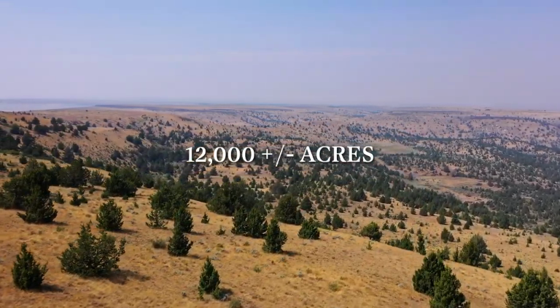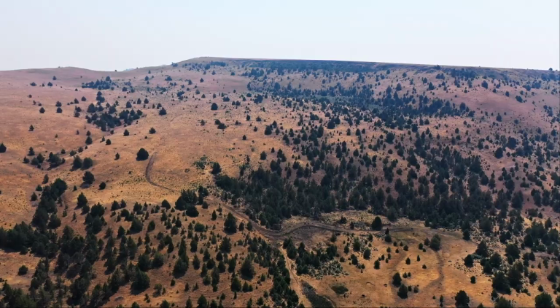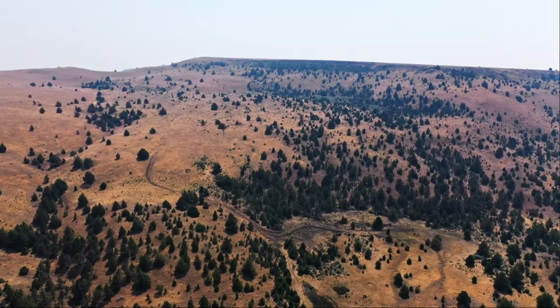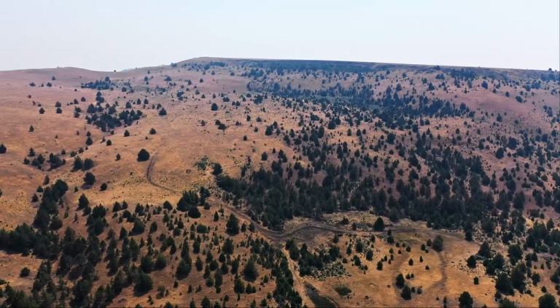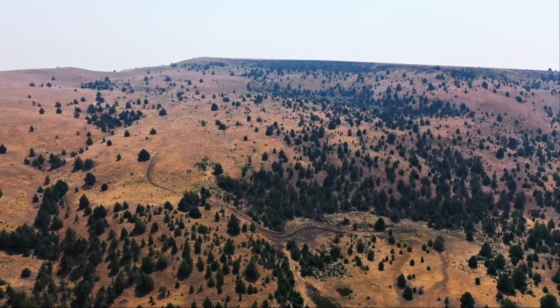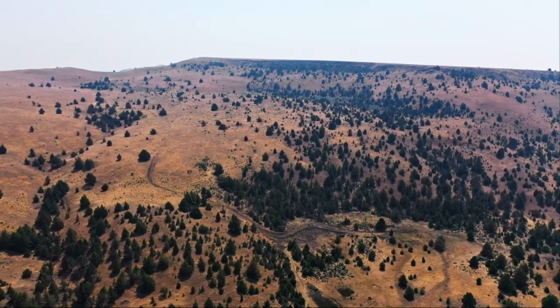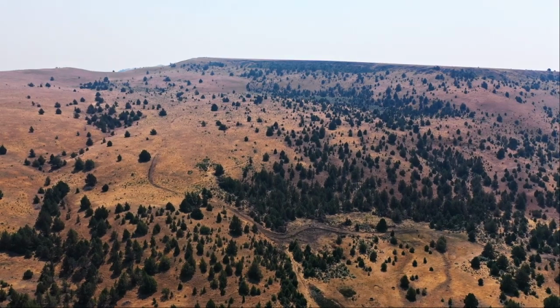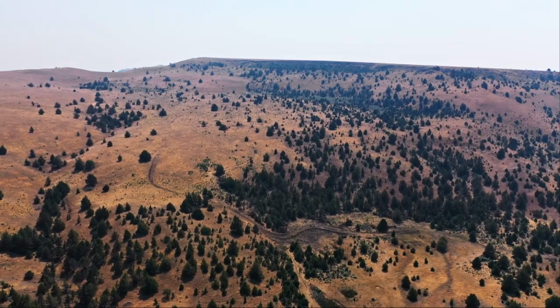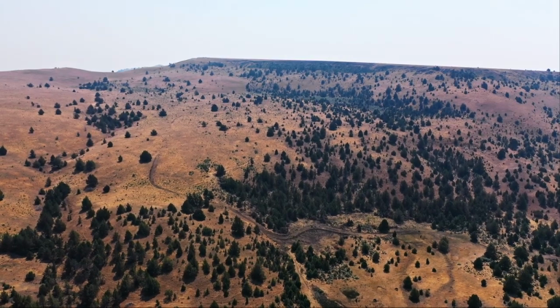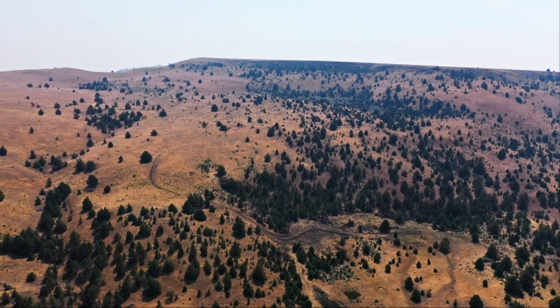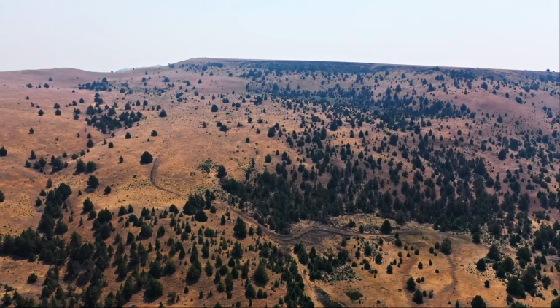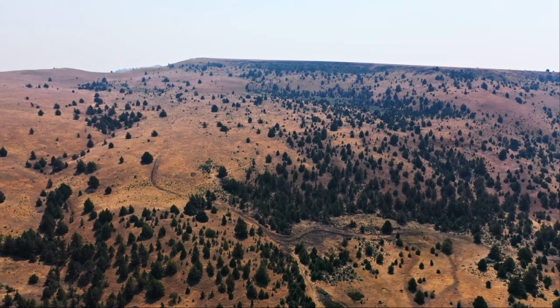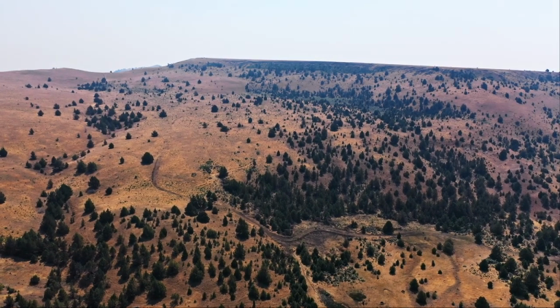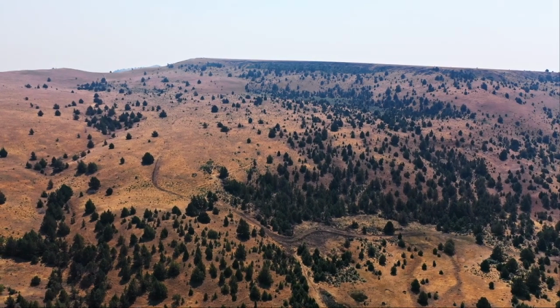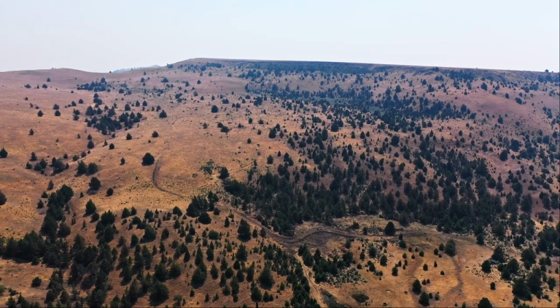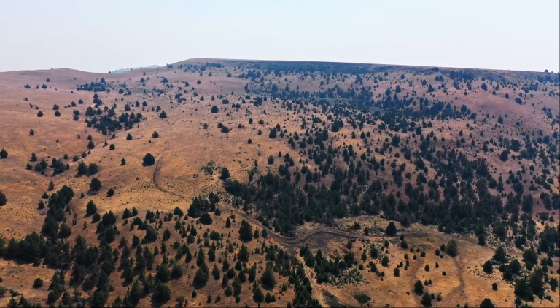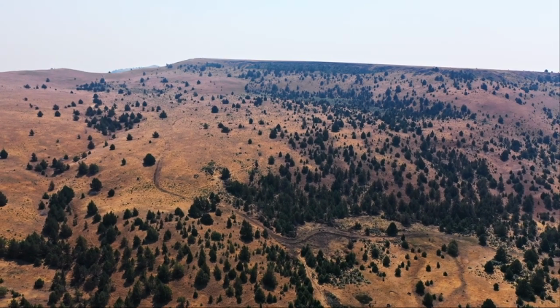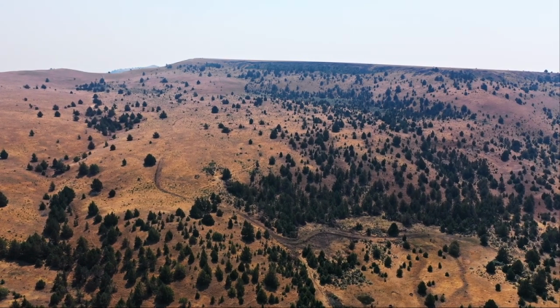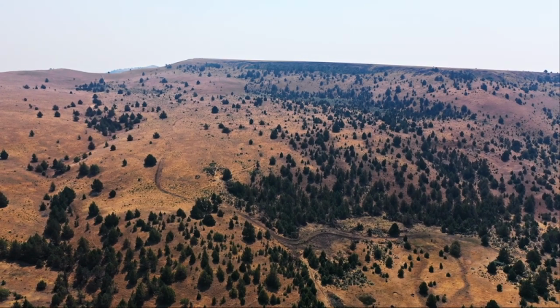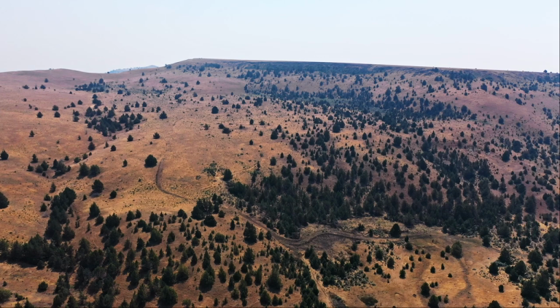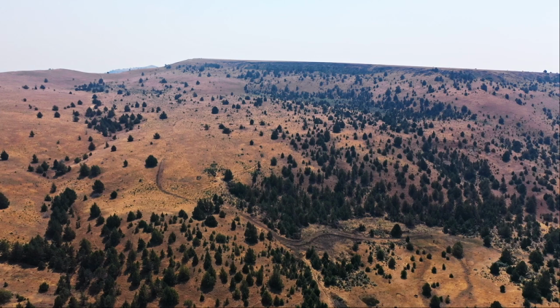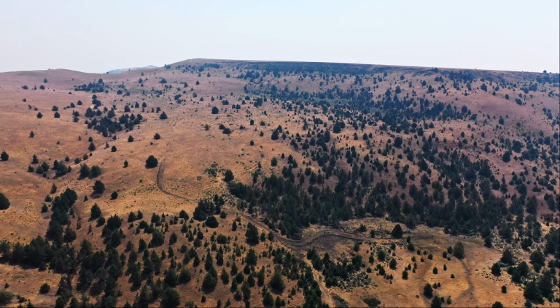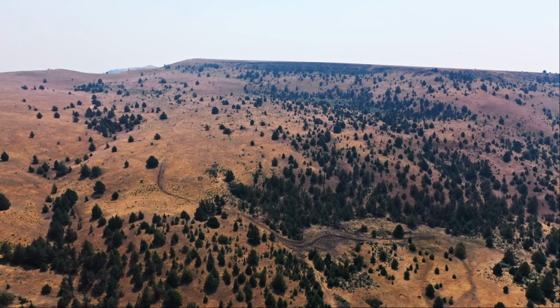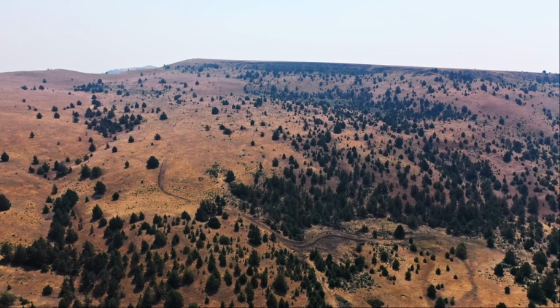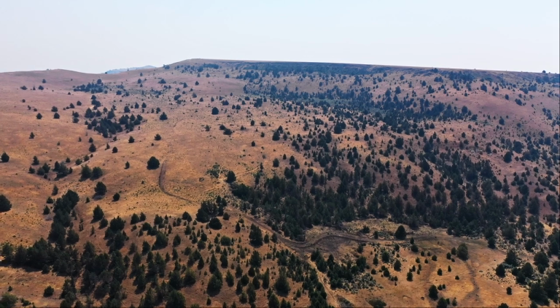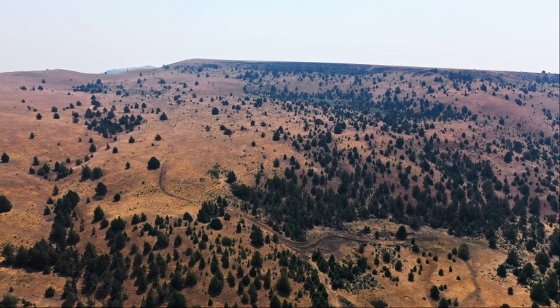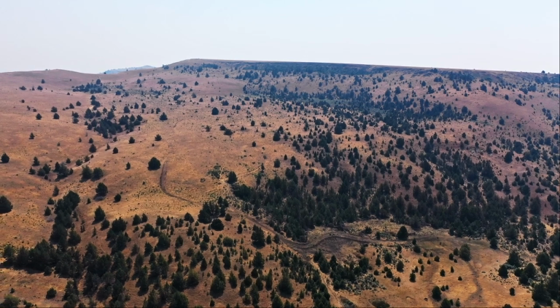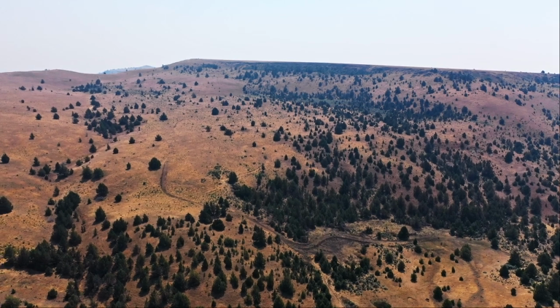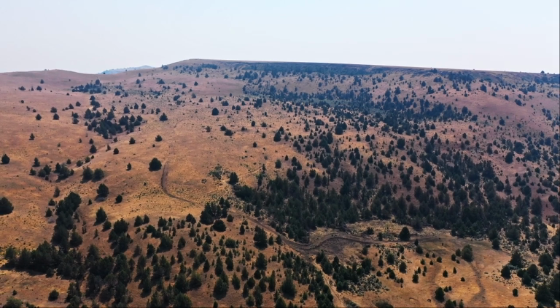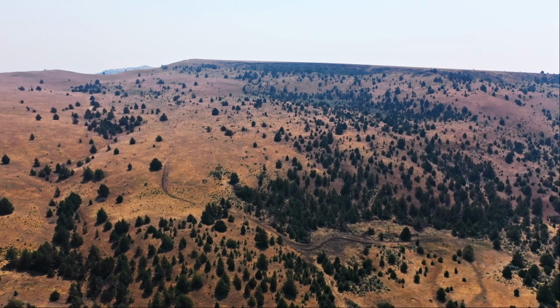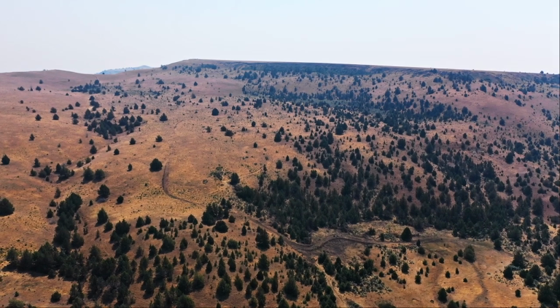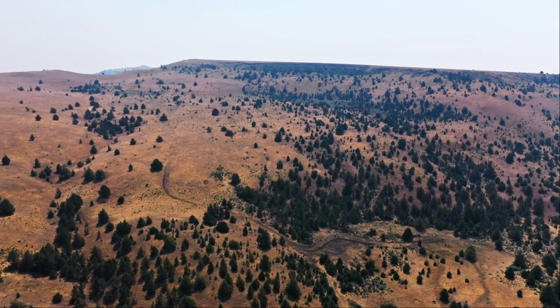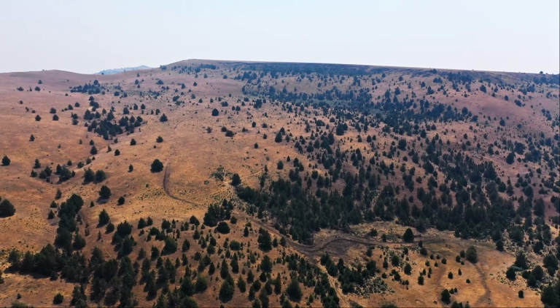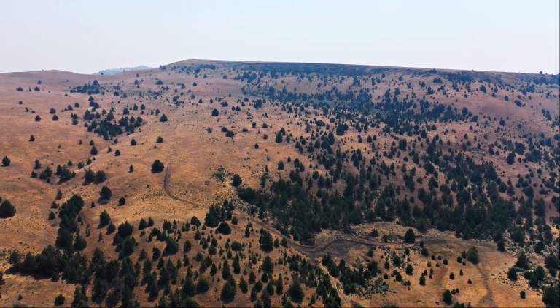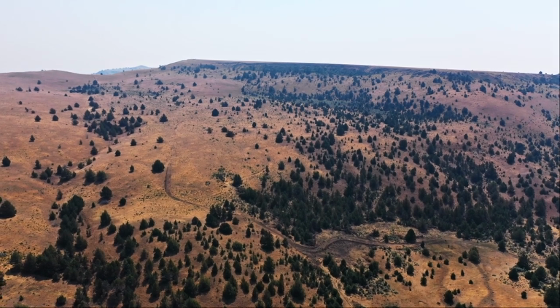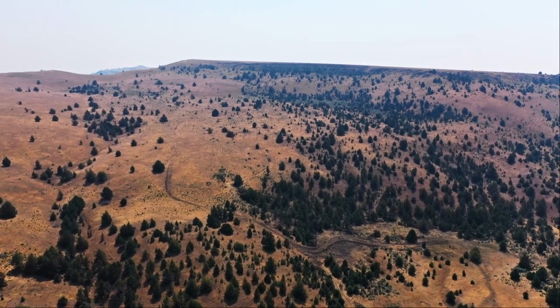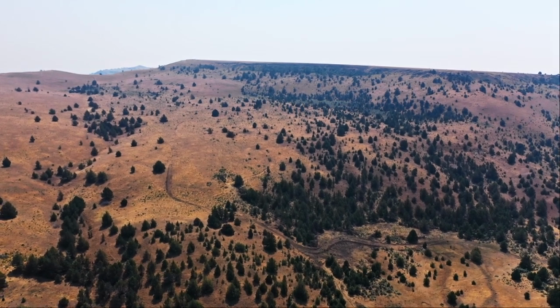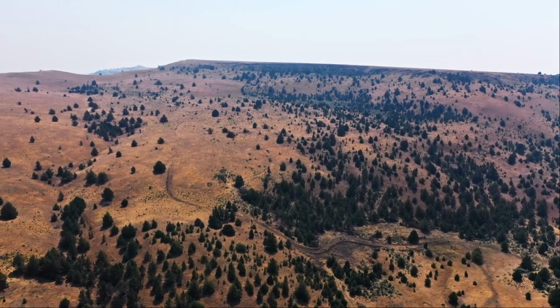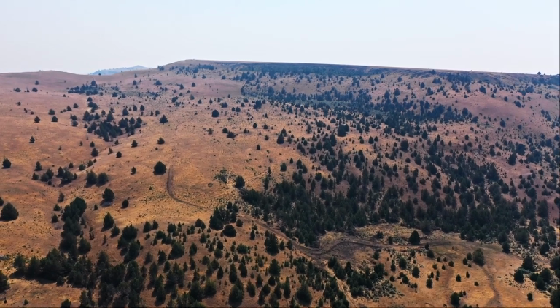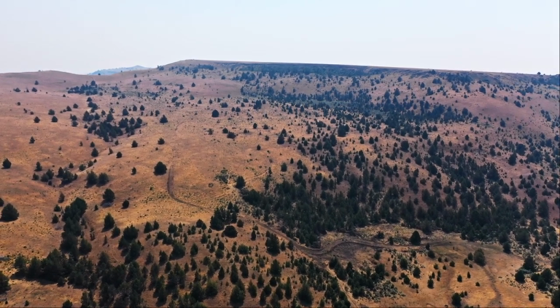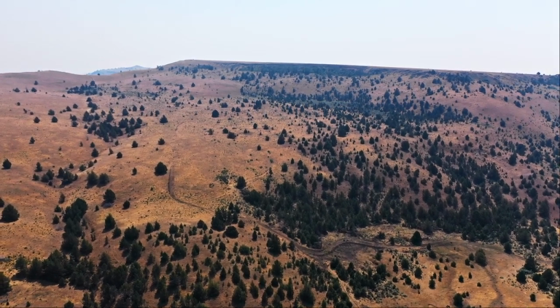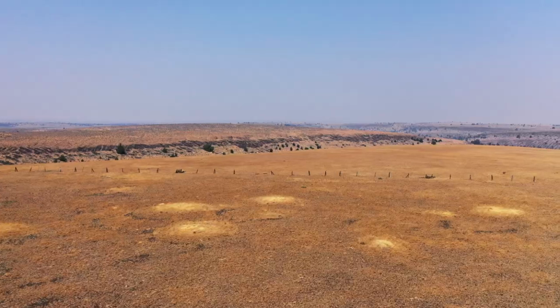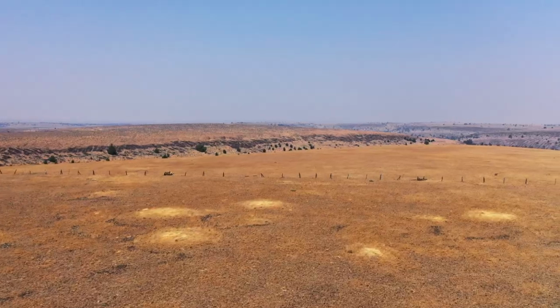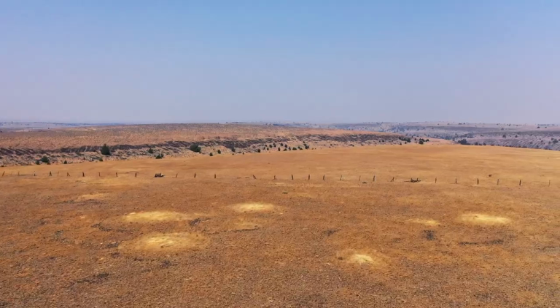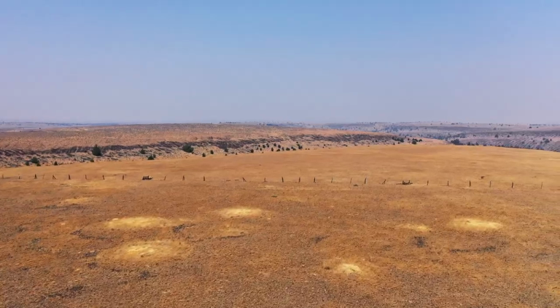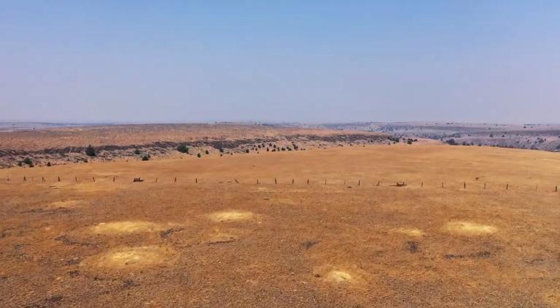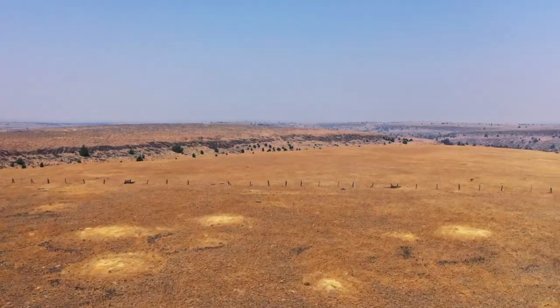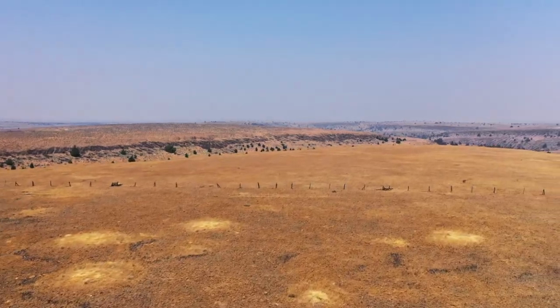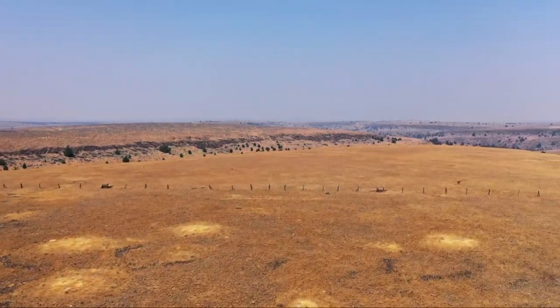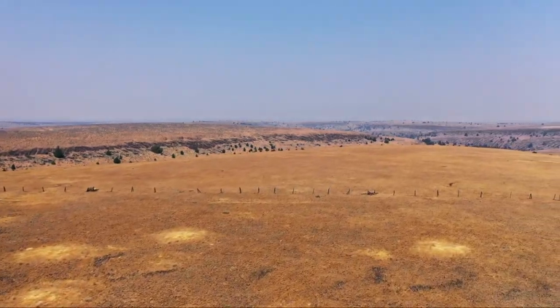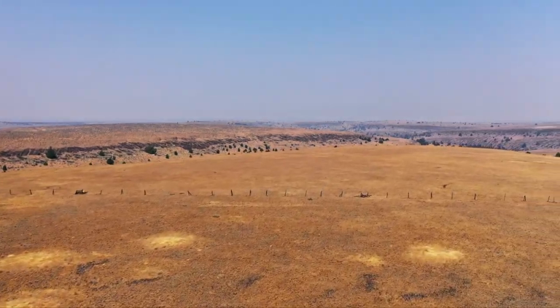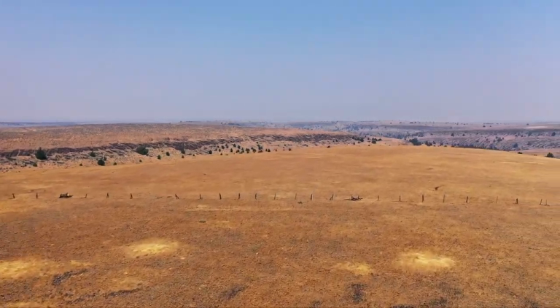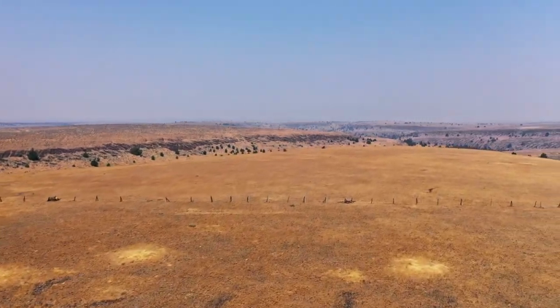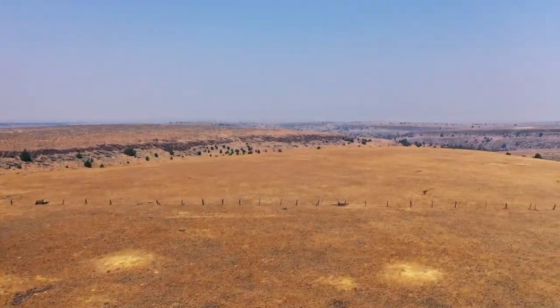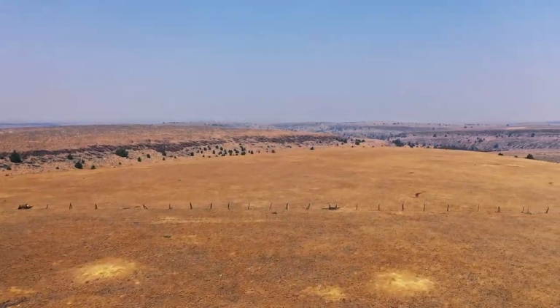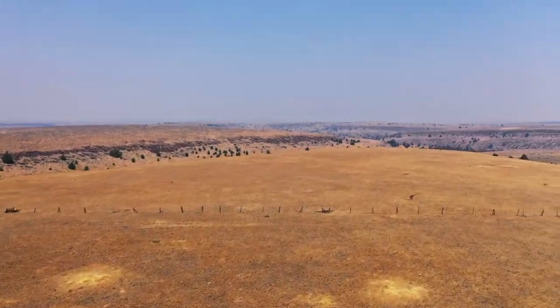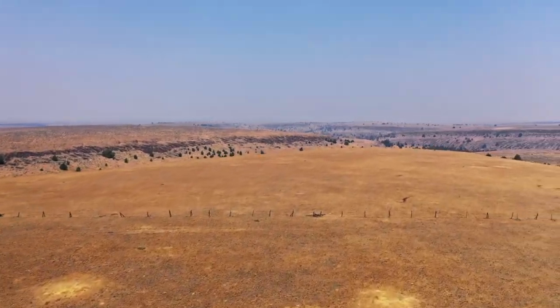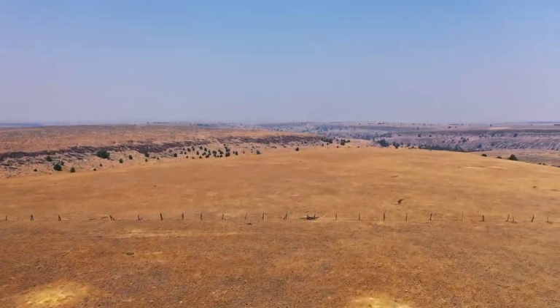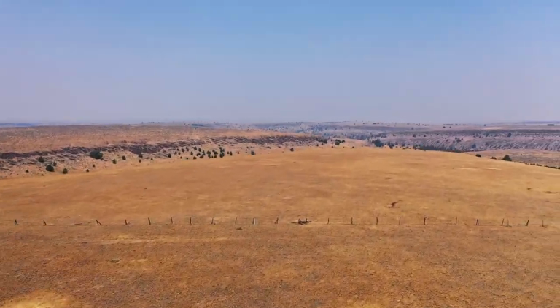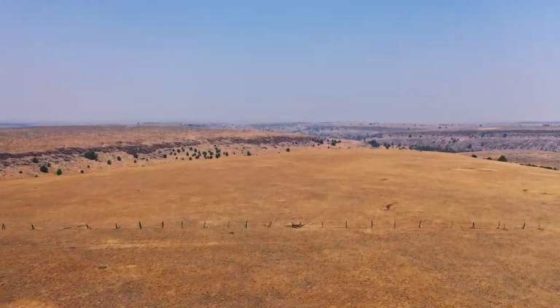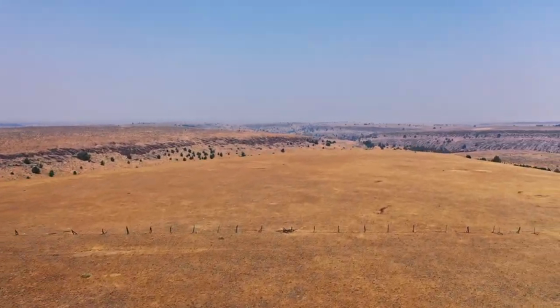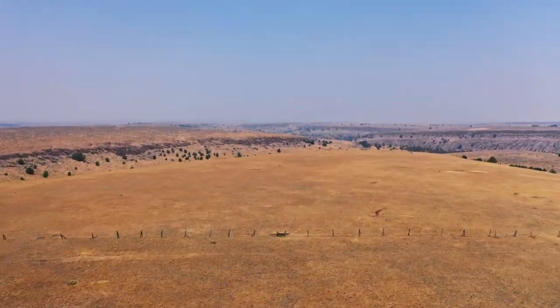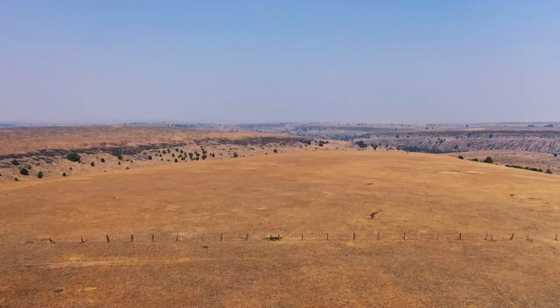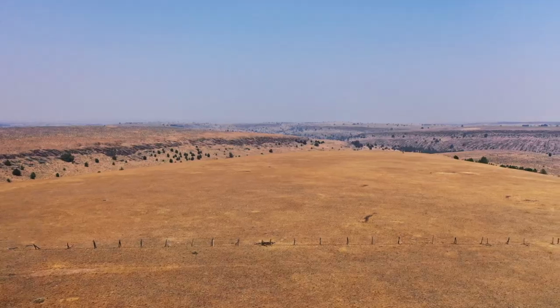This ranch is conveniently situated just a half an hour from Madras, an hour and a half from The Dalles, and two hours from Bend.